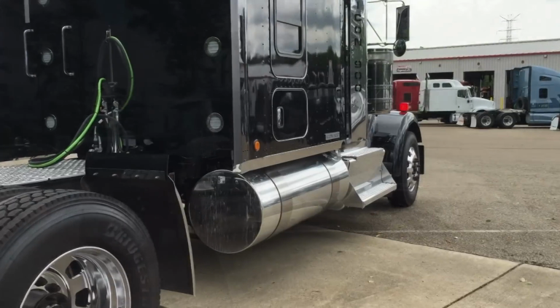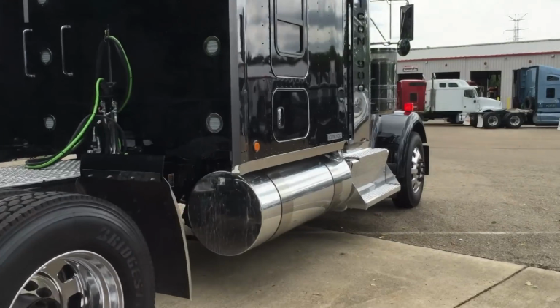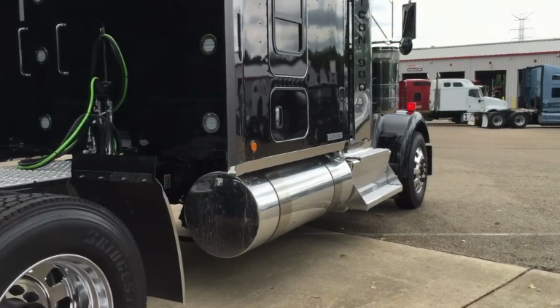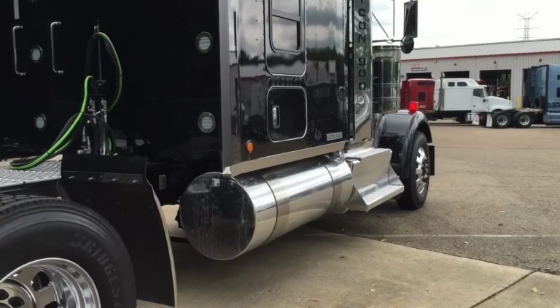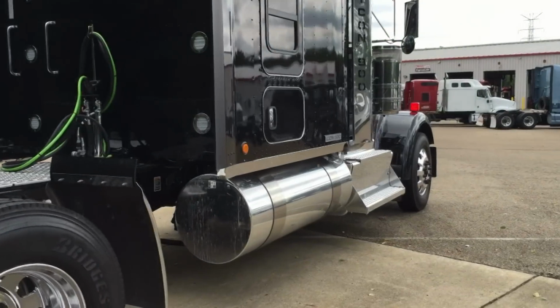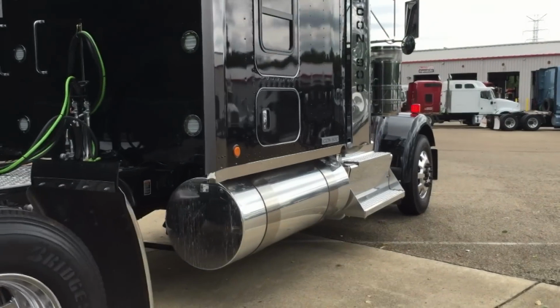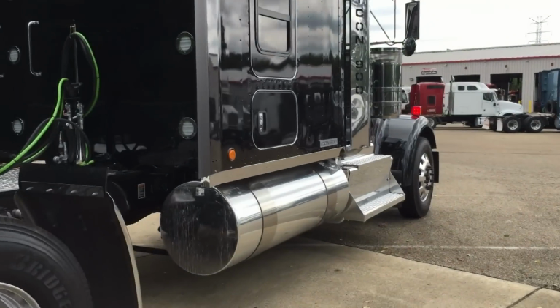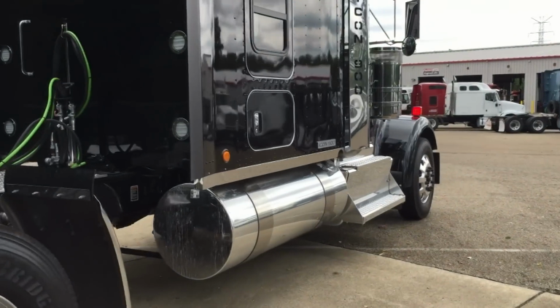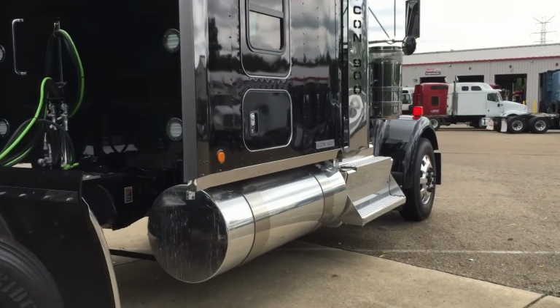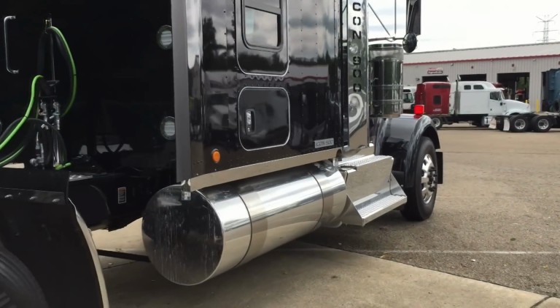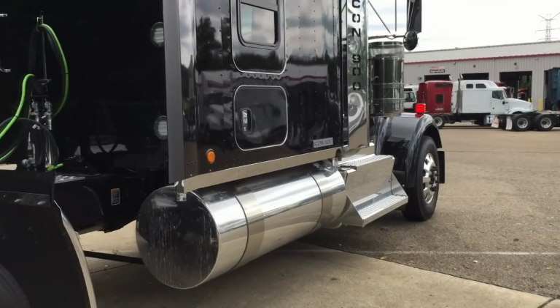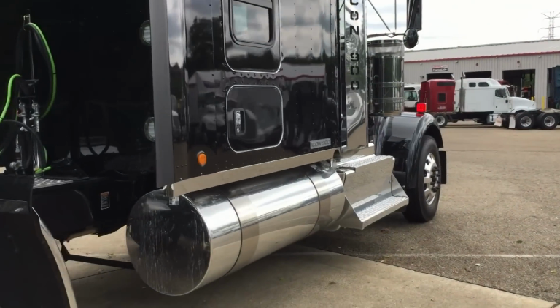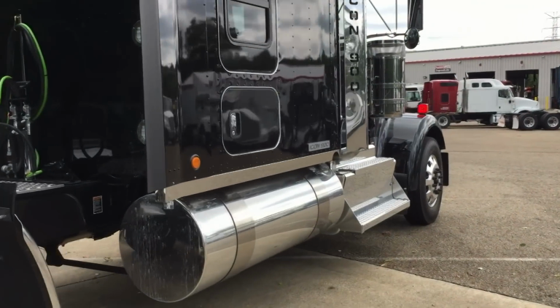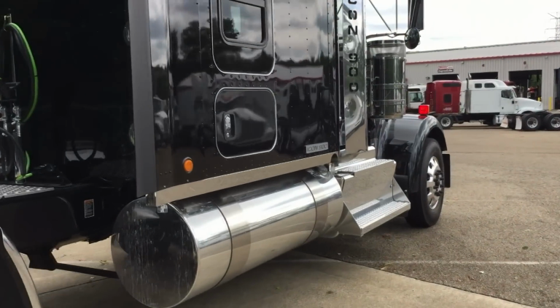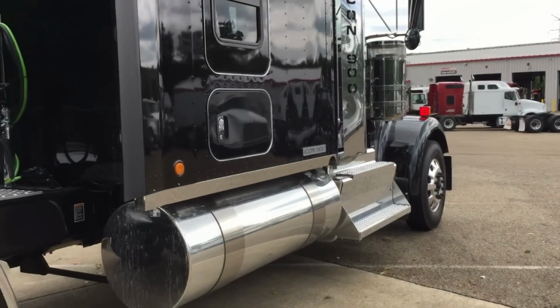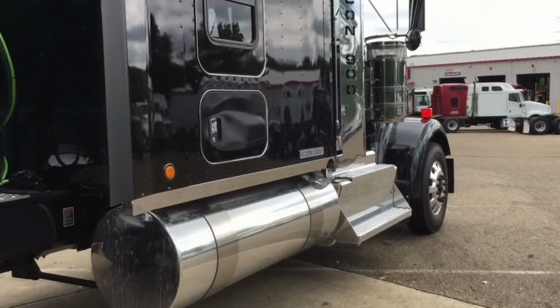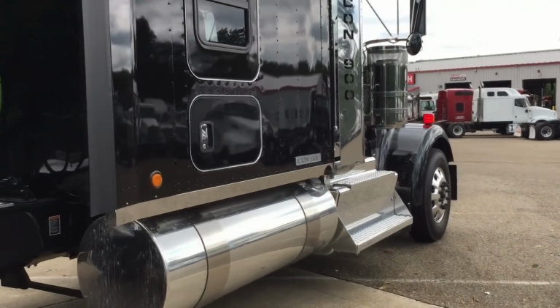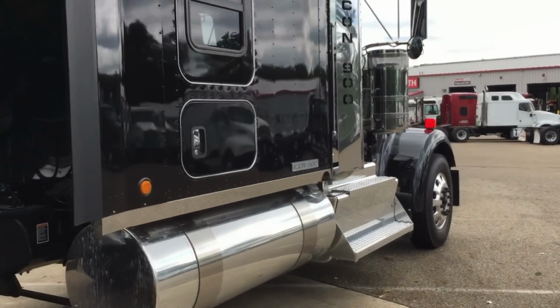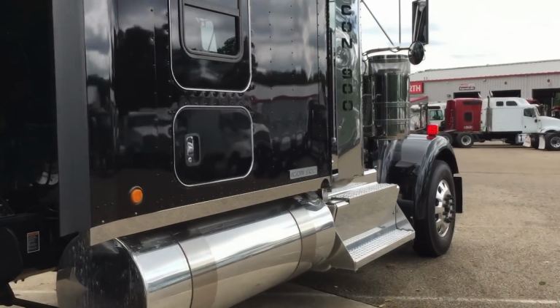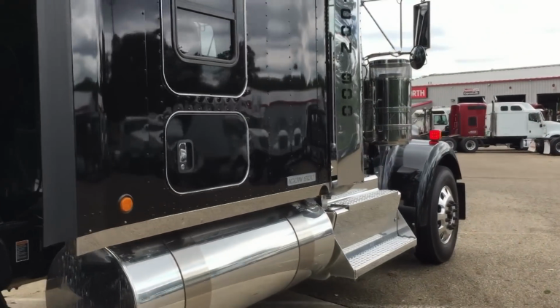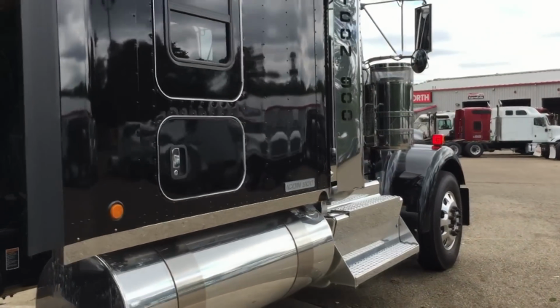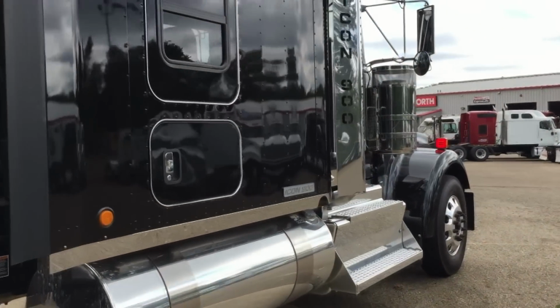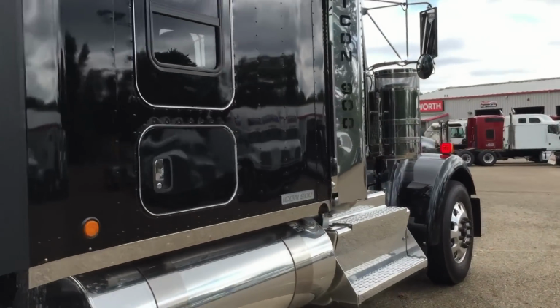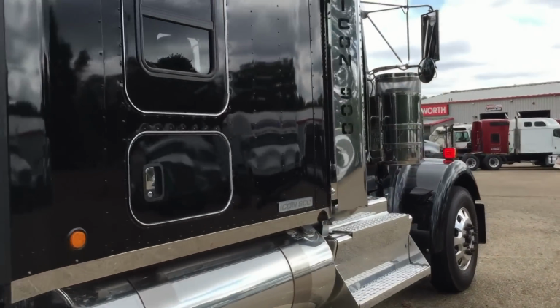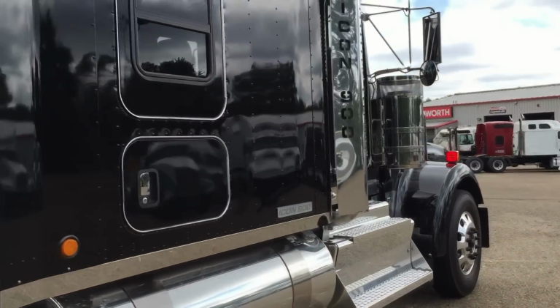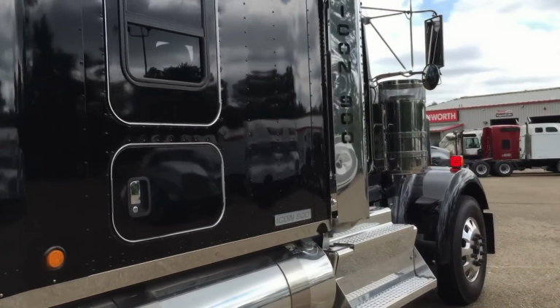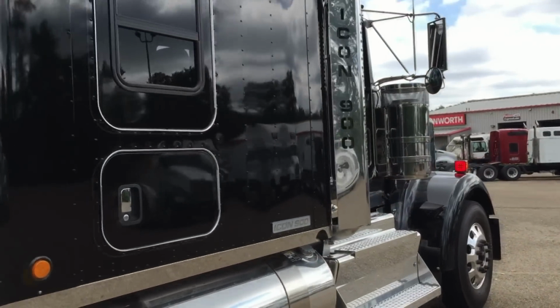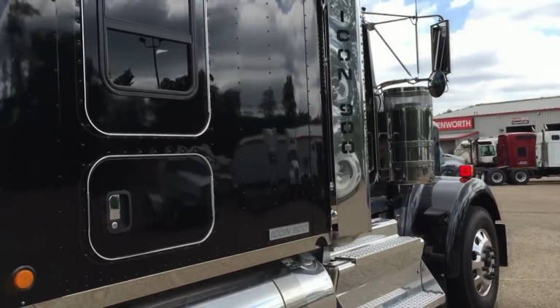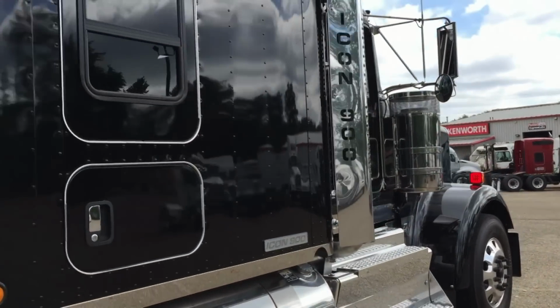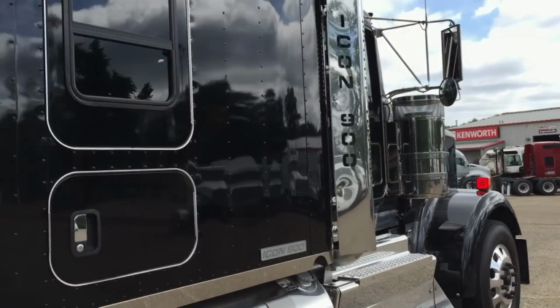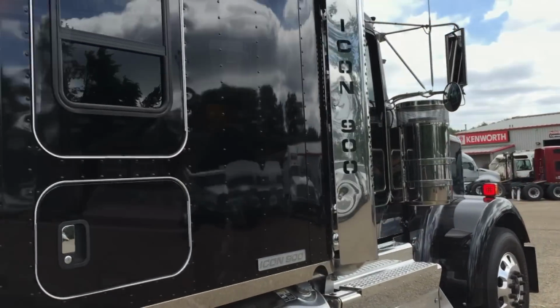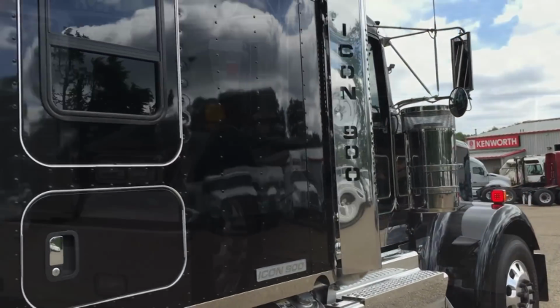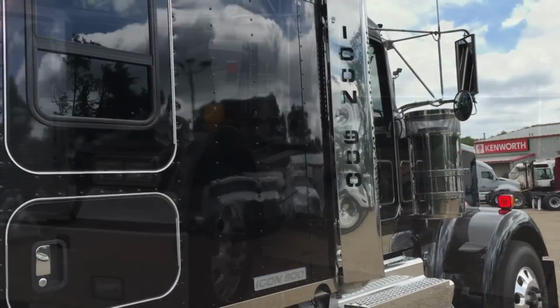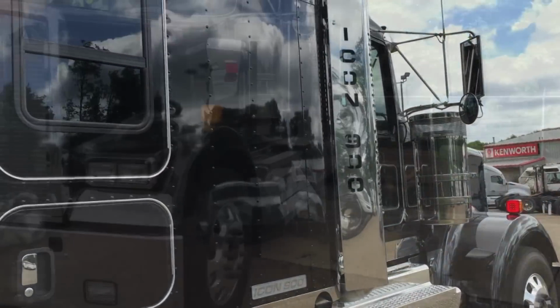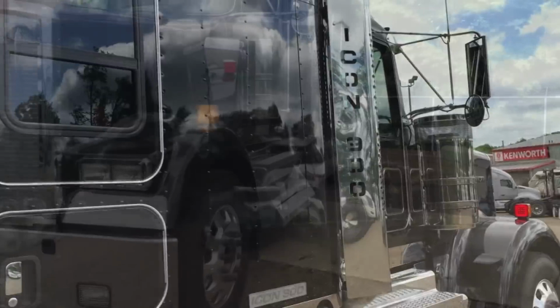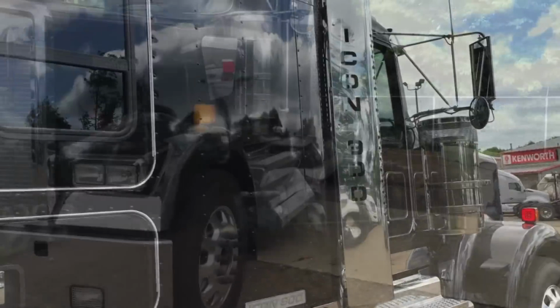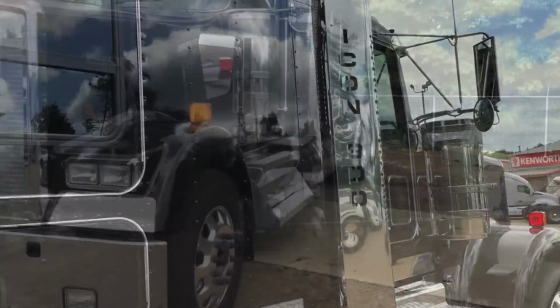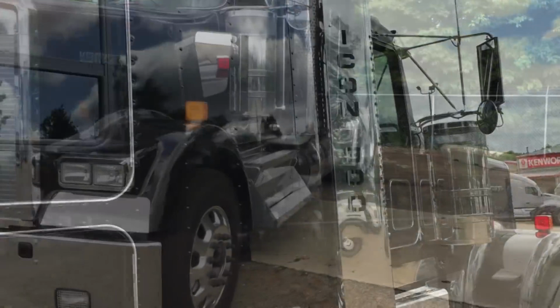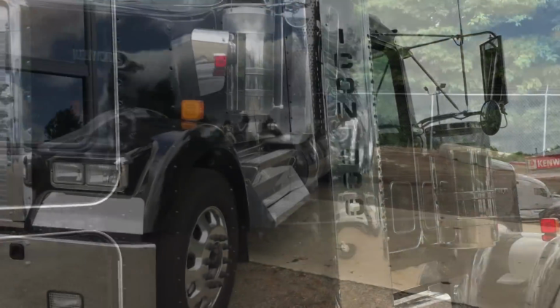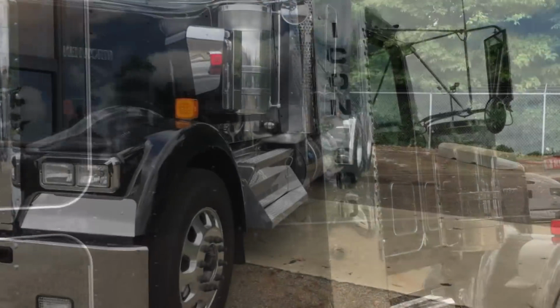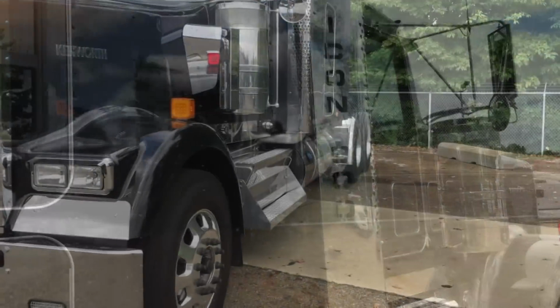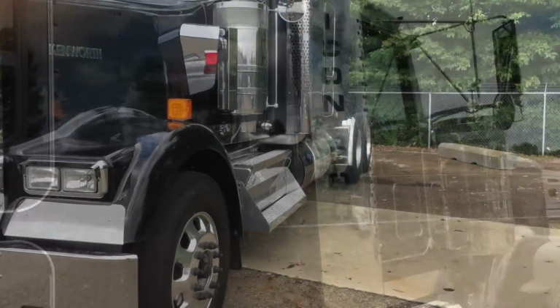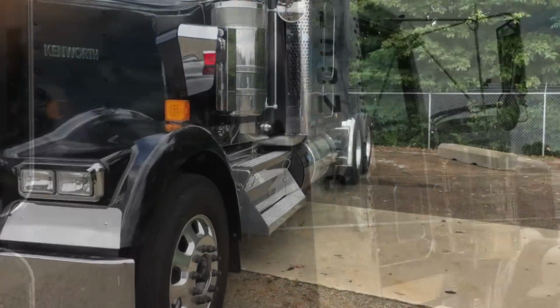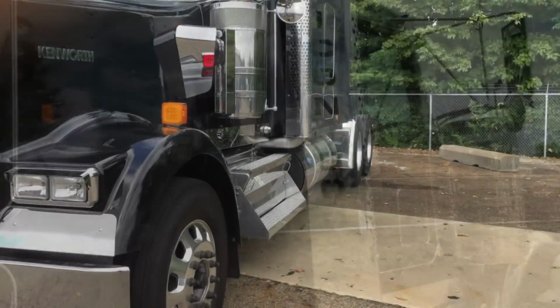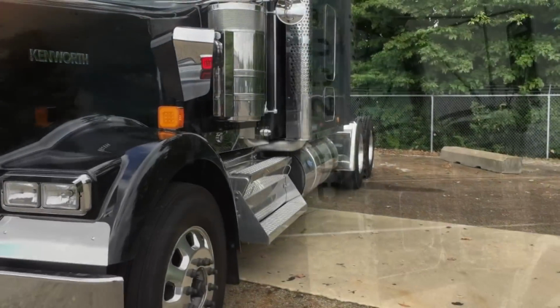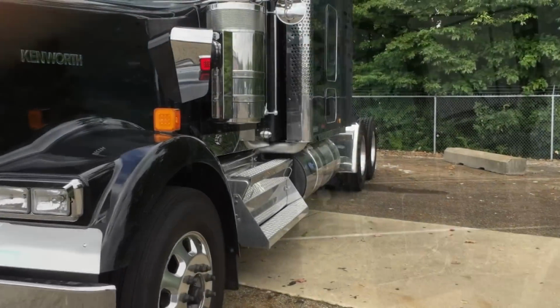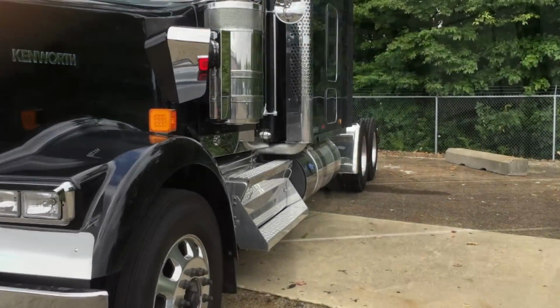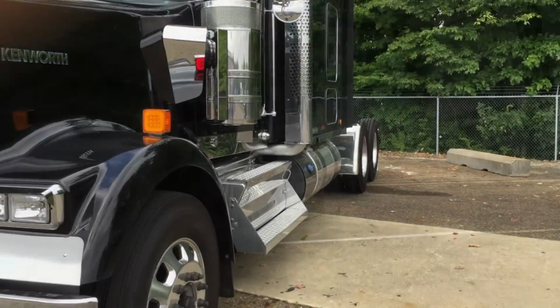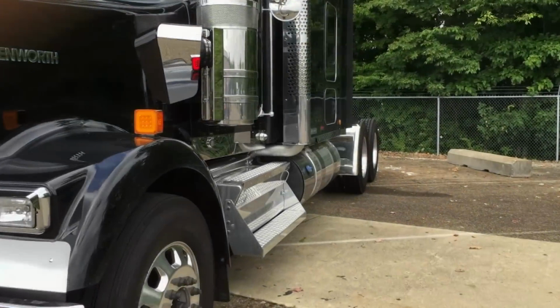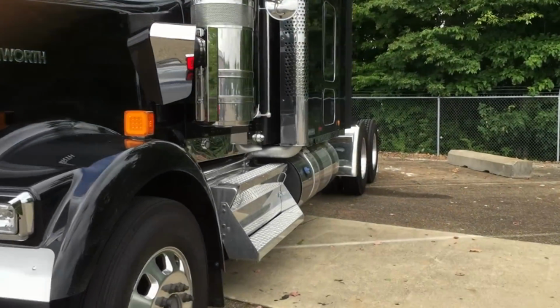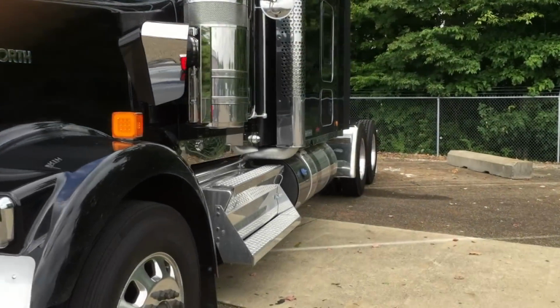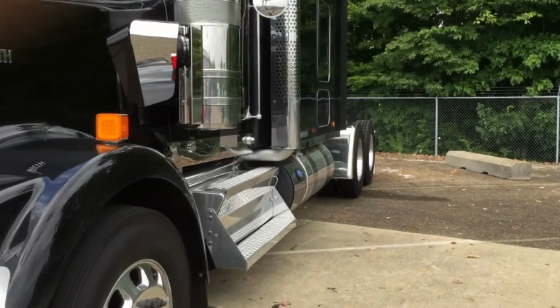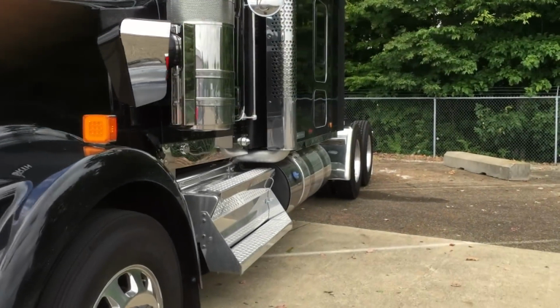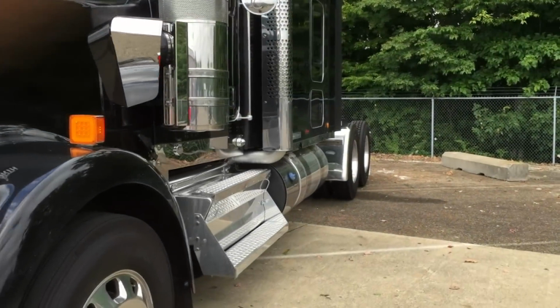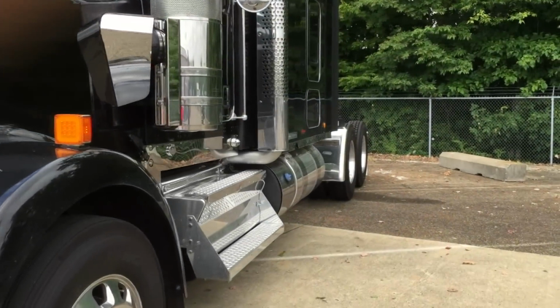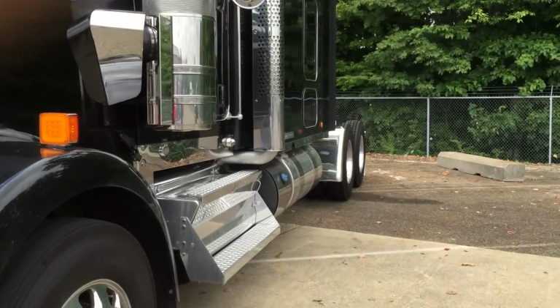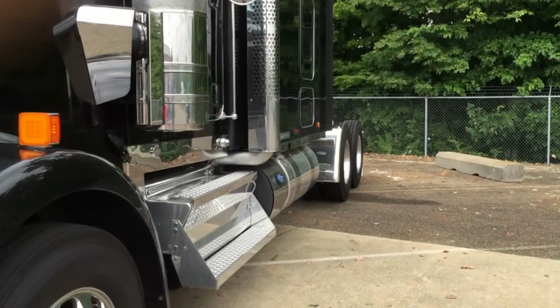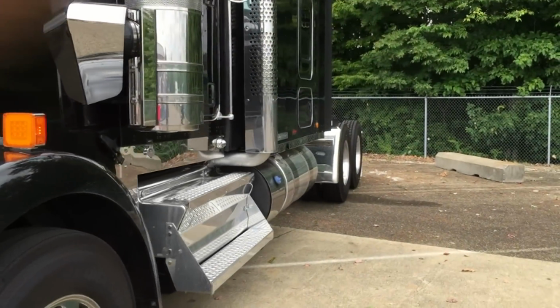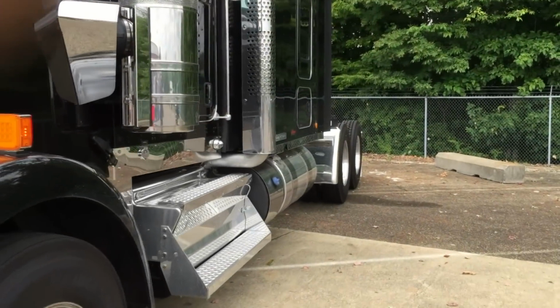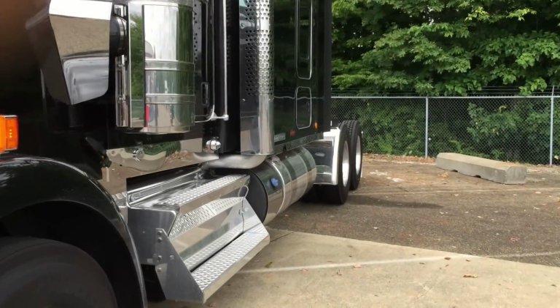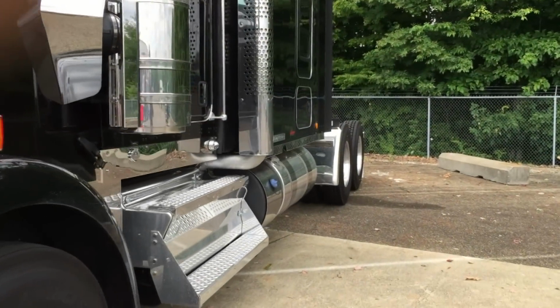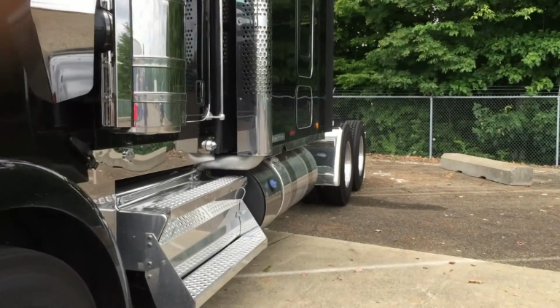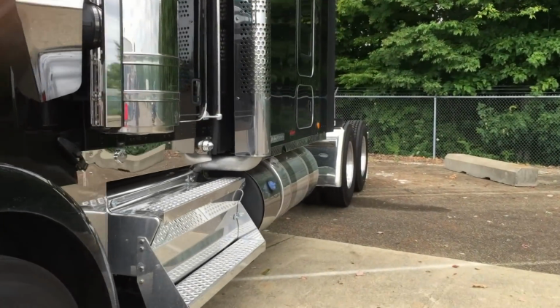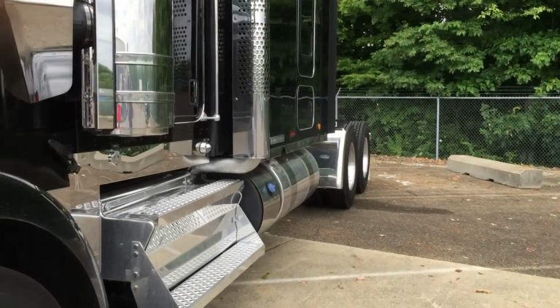The combination of muscular lines, polished metal and a sparkling black paint job make this the truck that's going to stand out from the crowd.